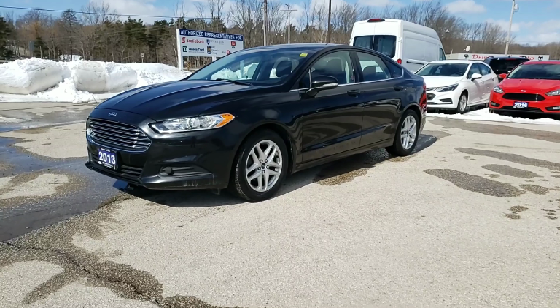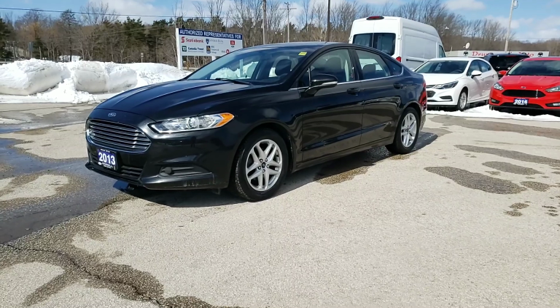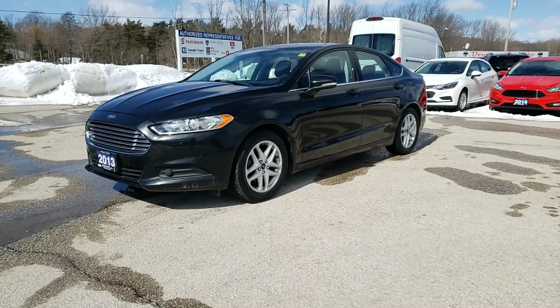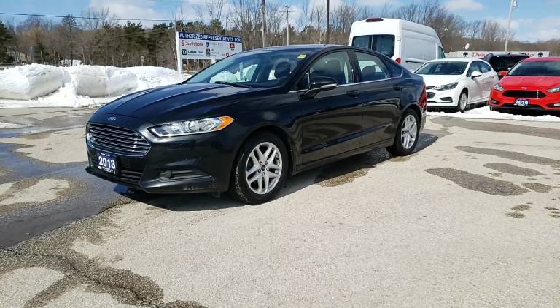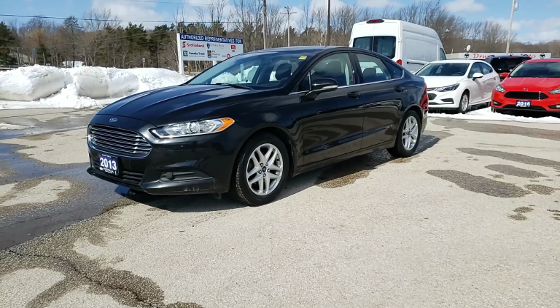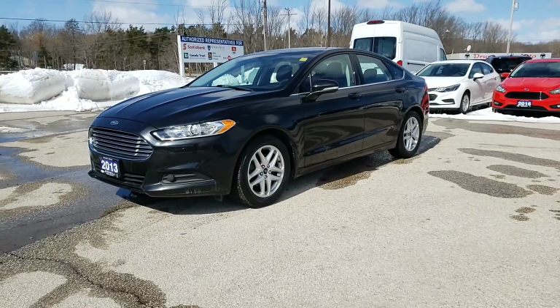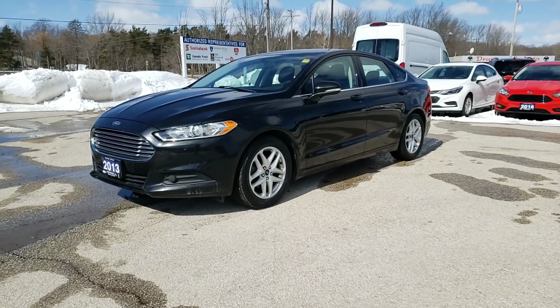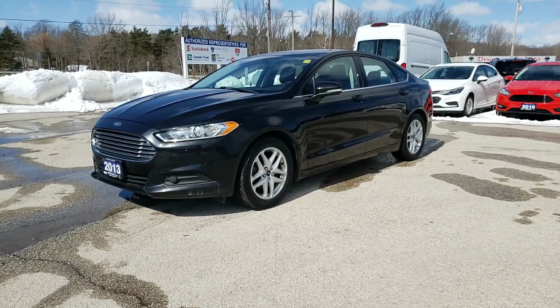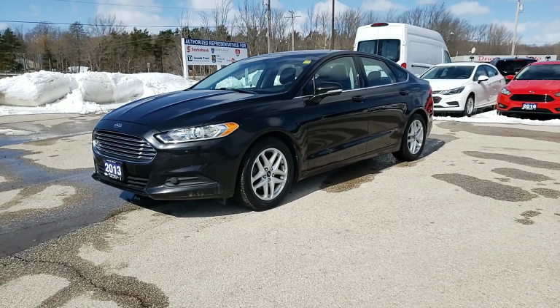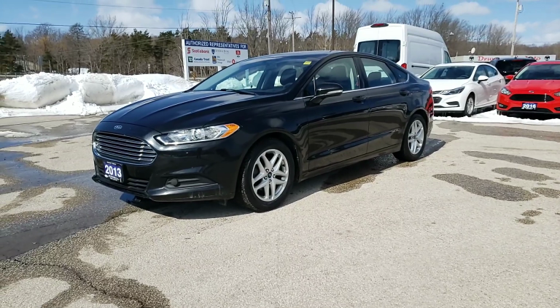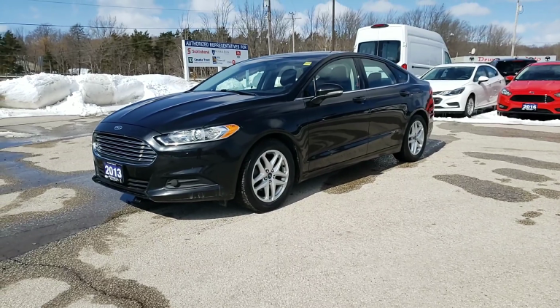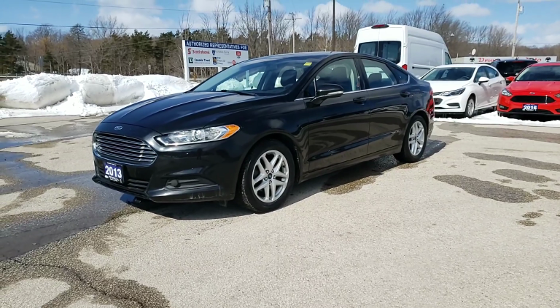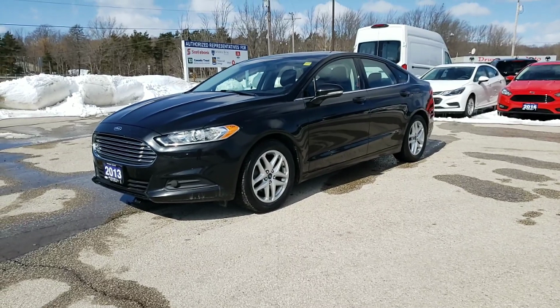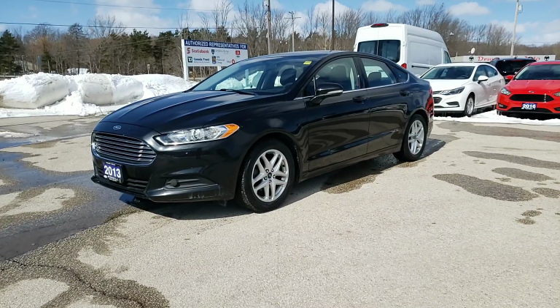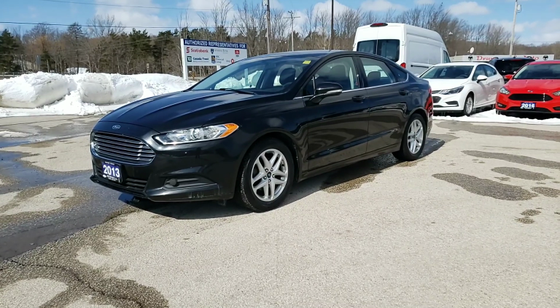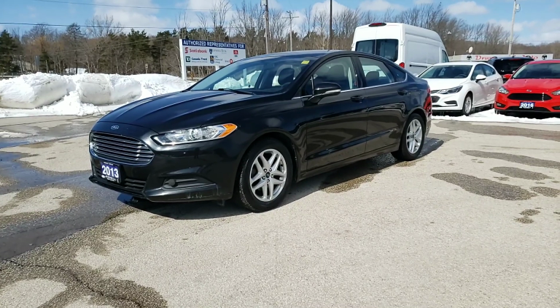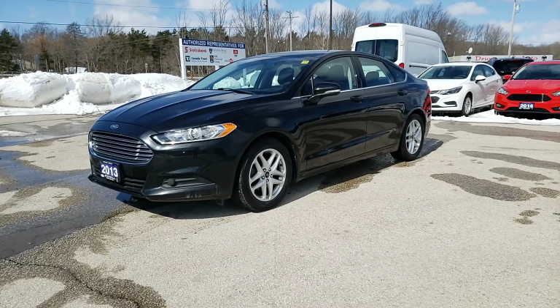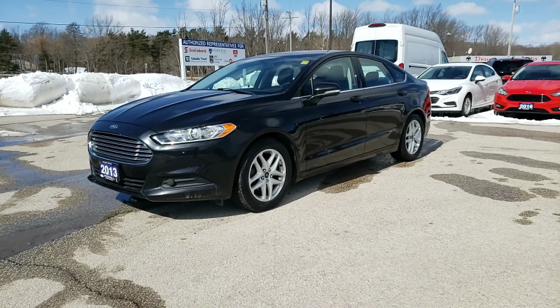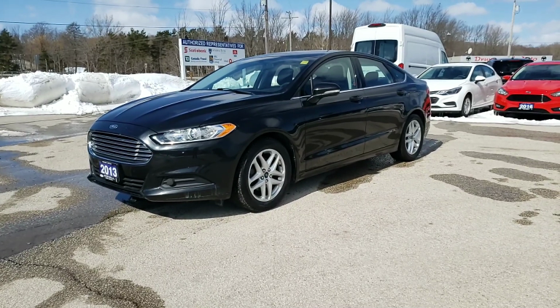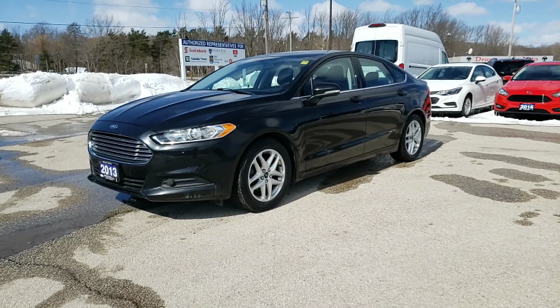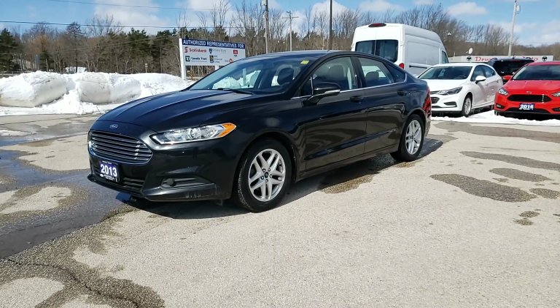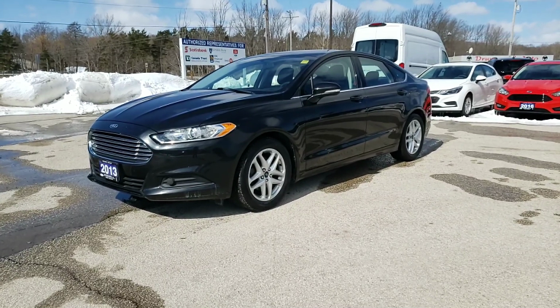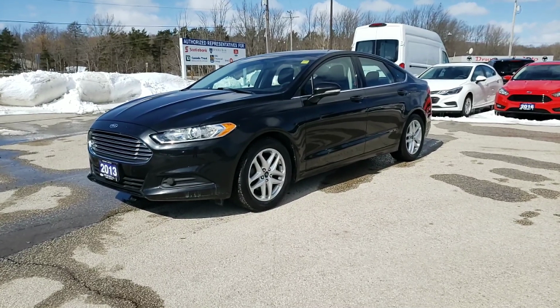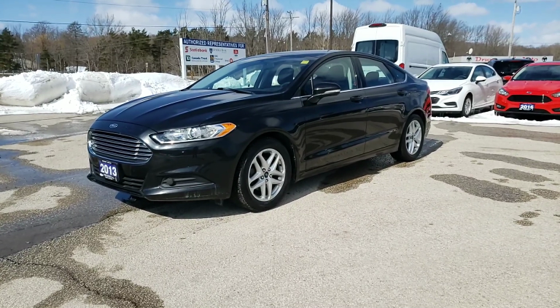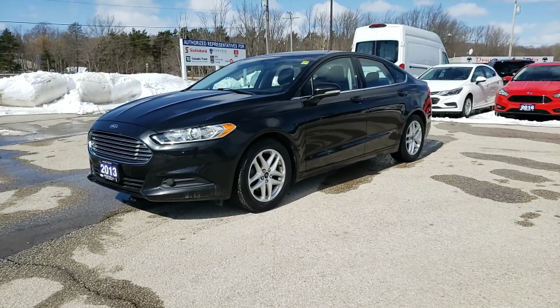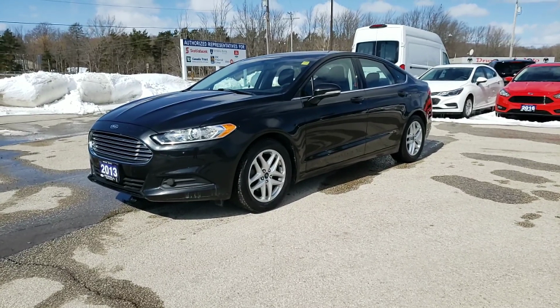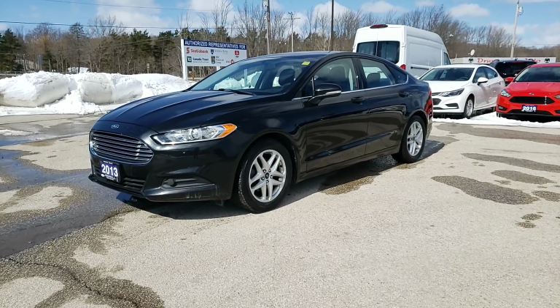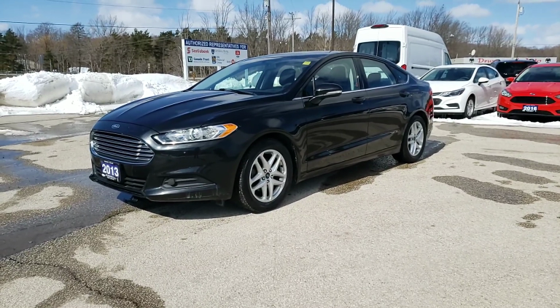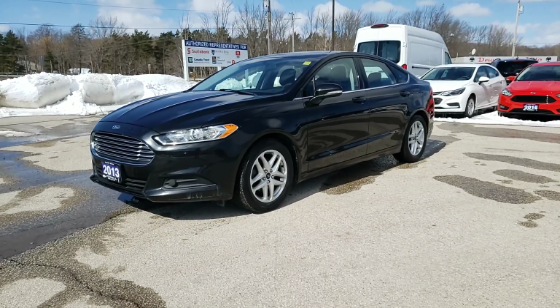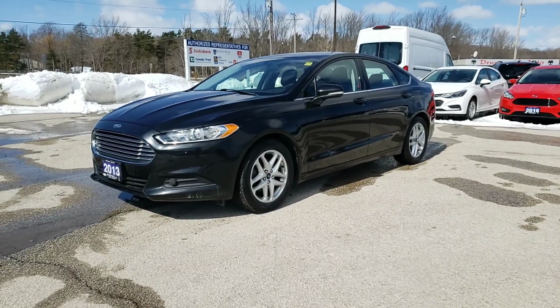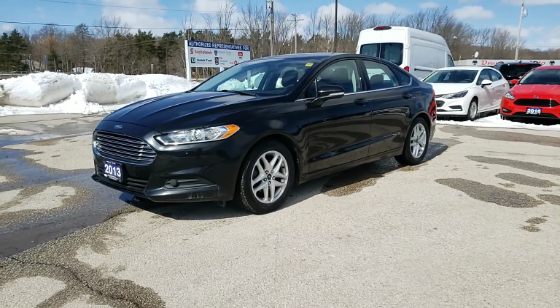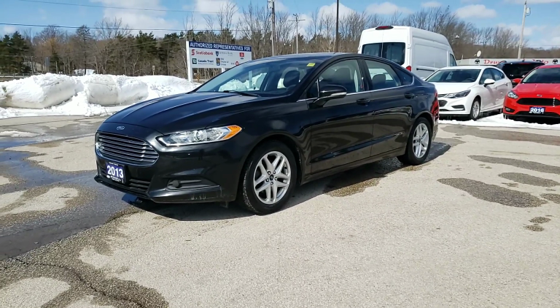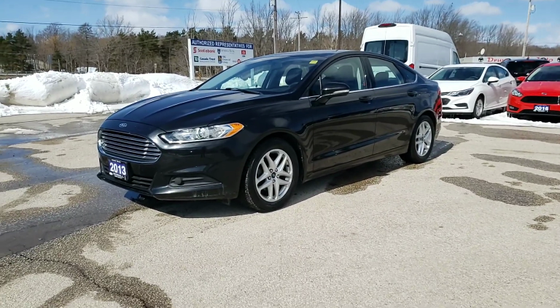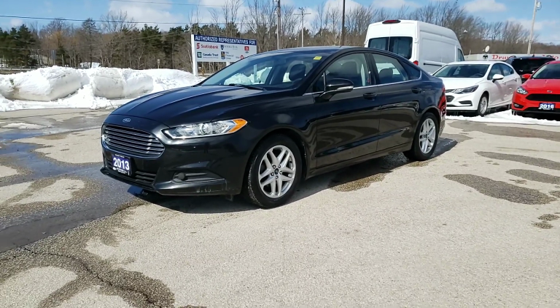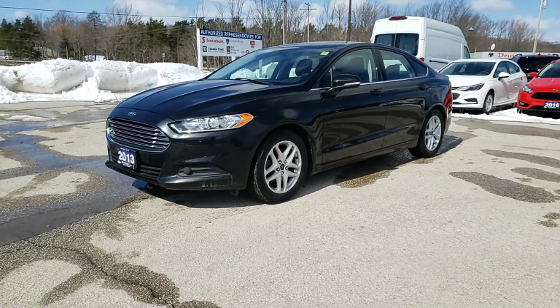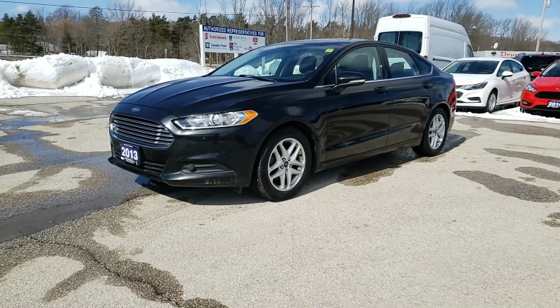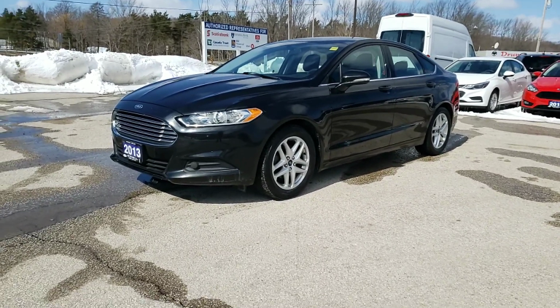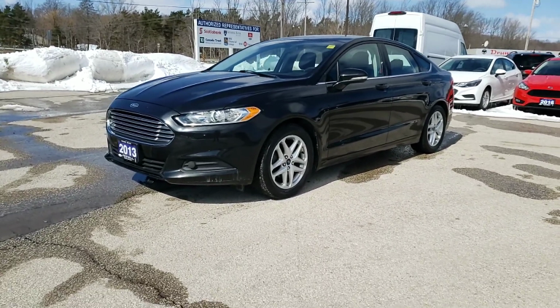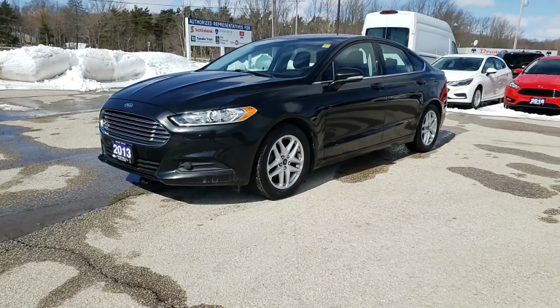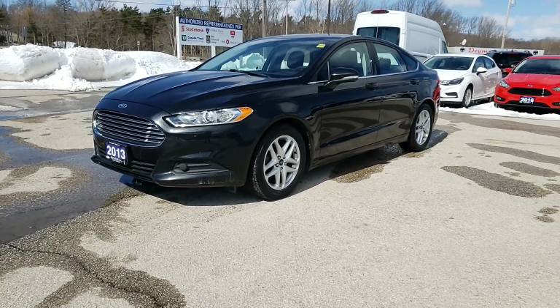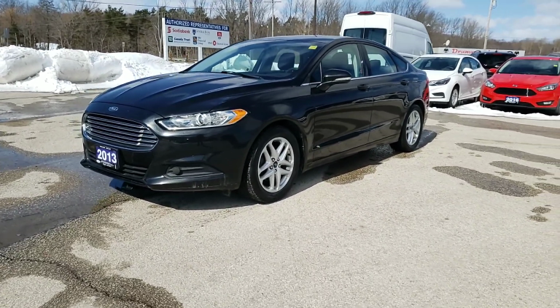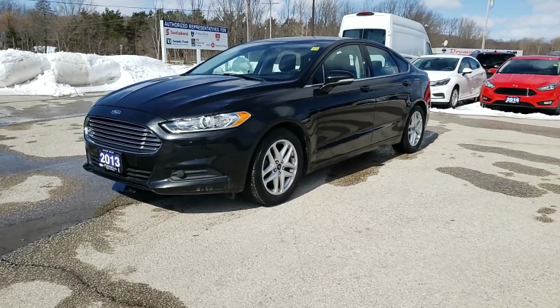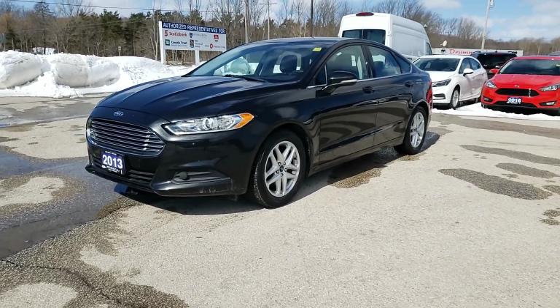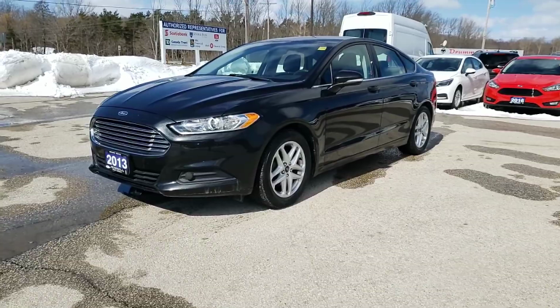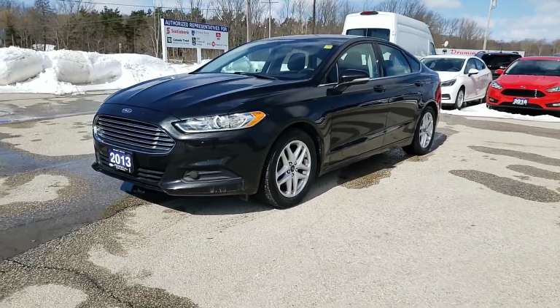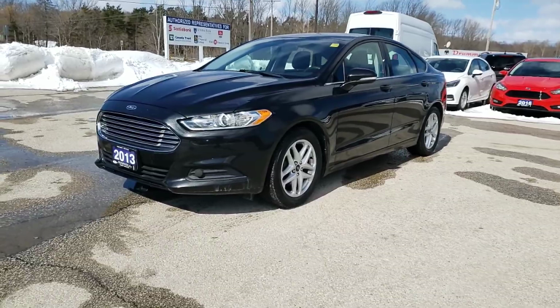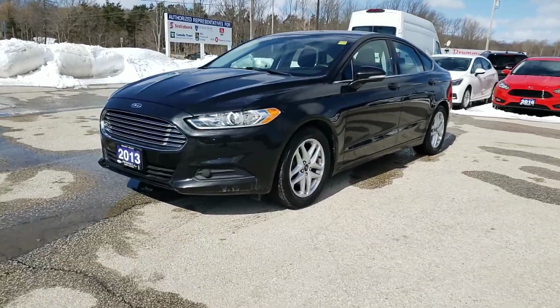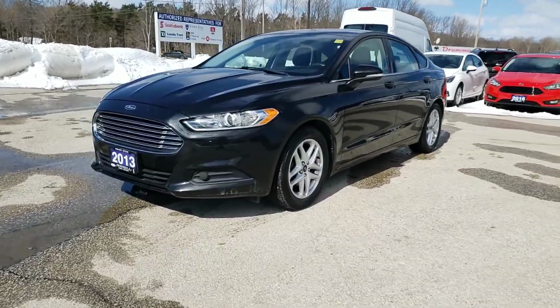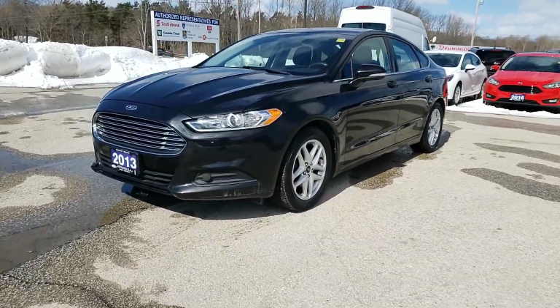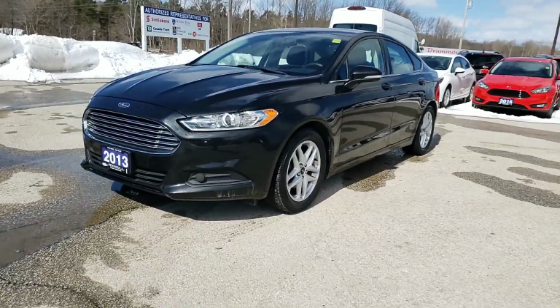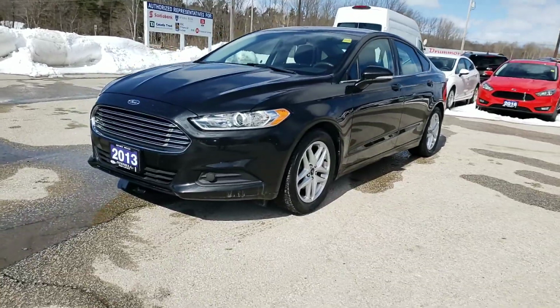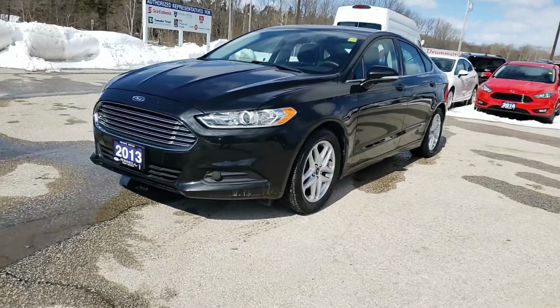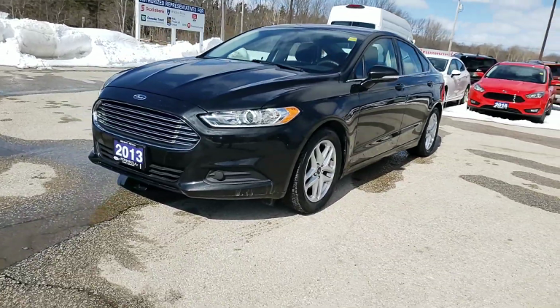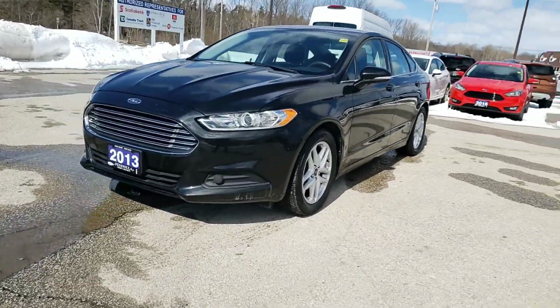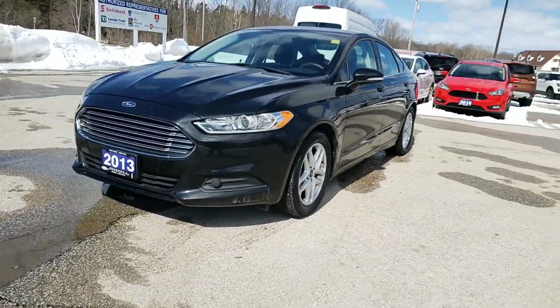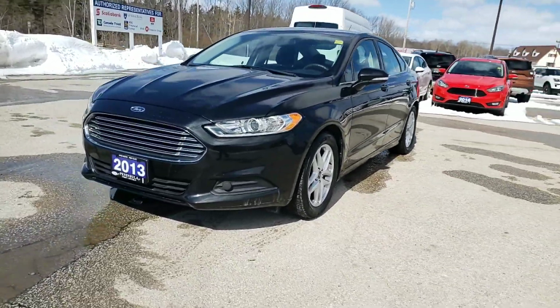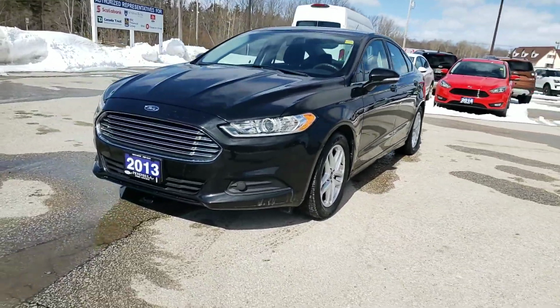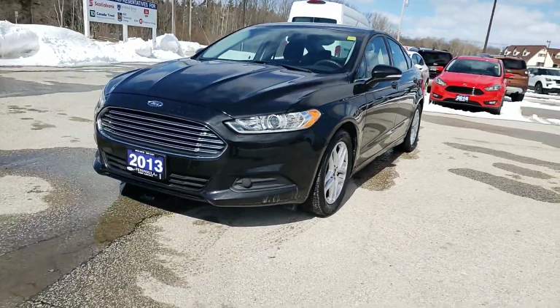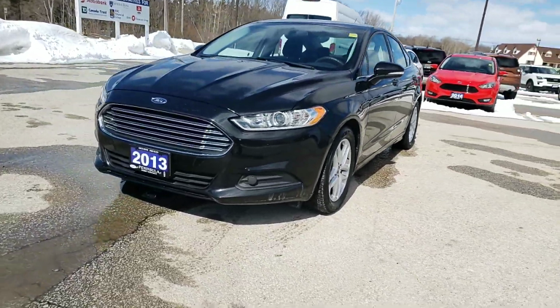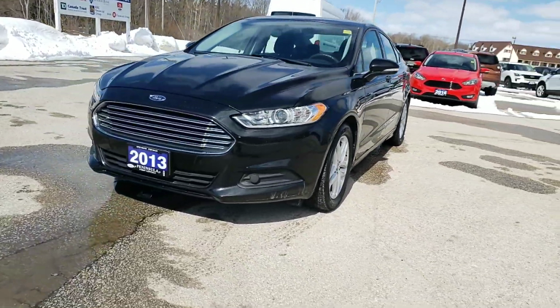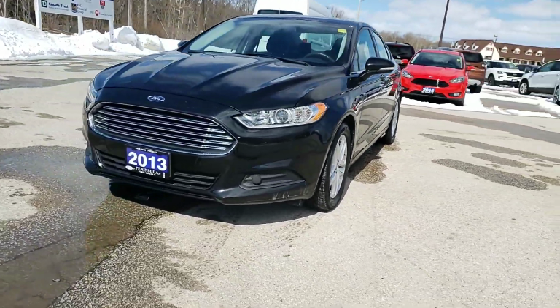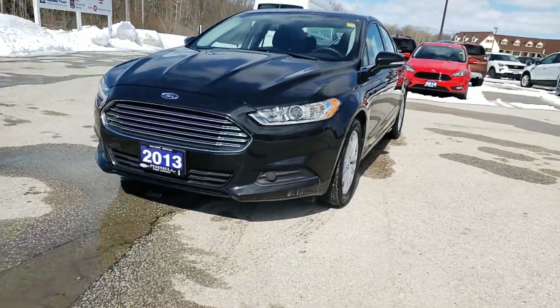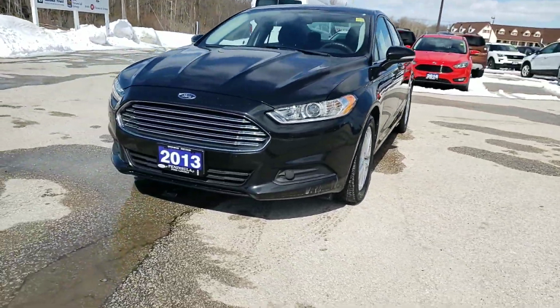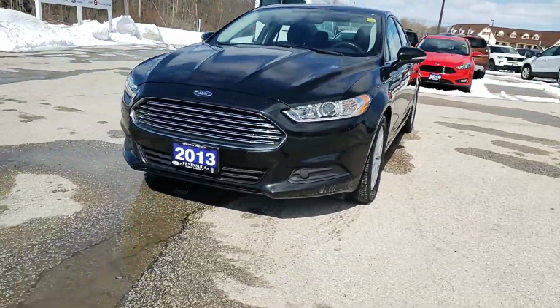Hi Danielle, it's Corbin here from Peninsula Ford, Nolan Sound. Just want to give you that video walk-around on the 2013 Fusion that we mentioned.